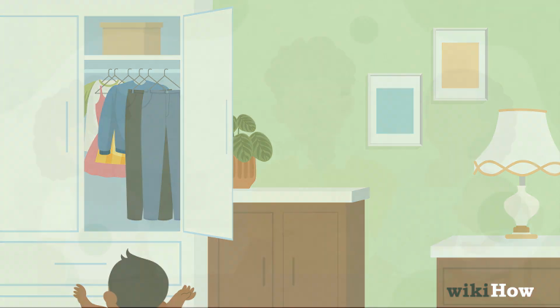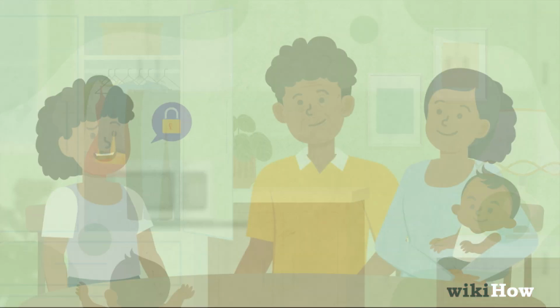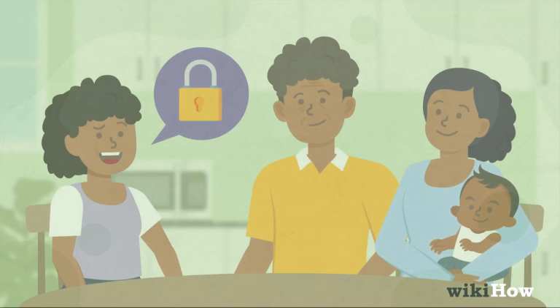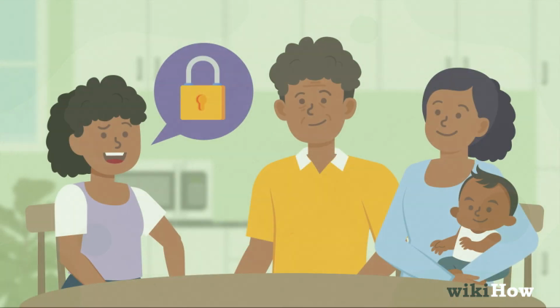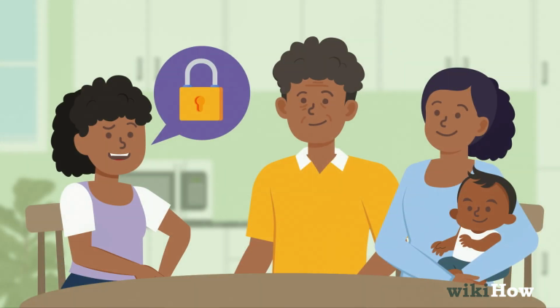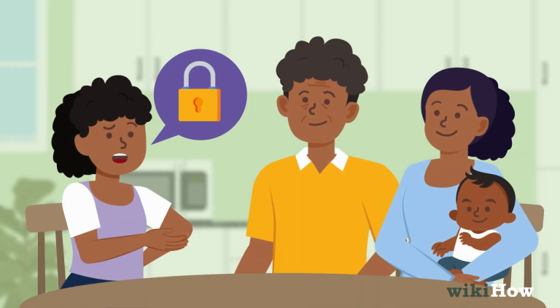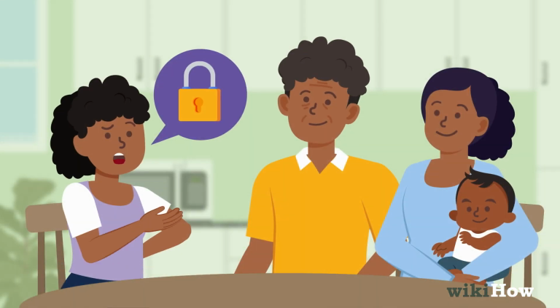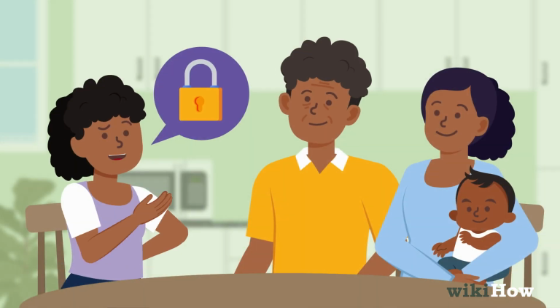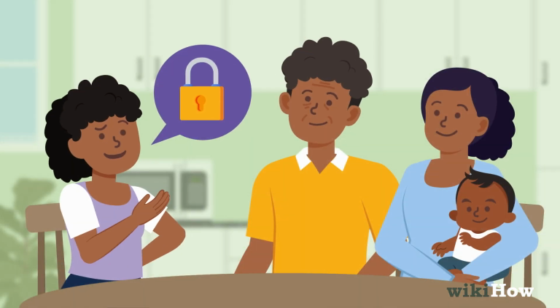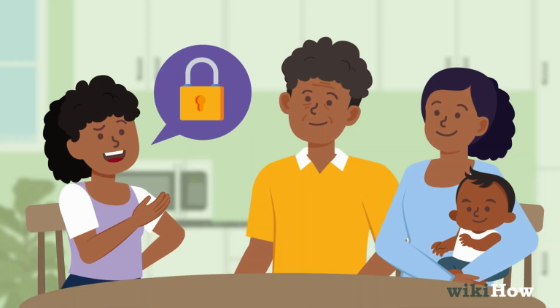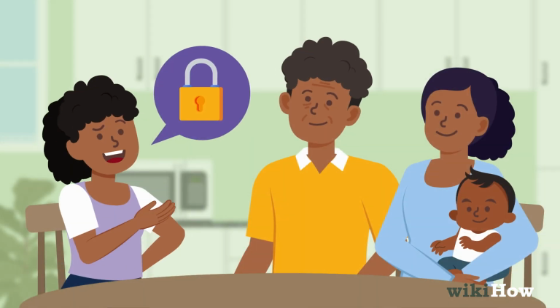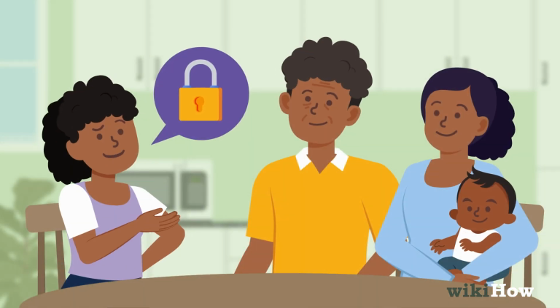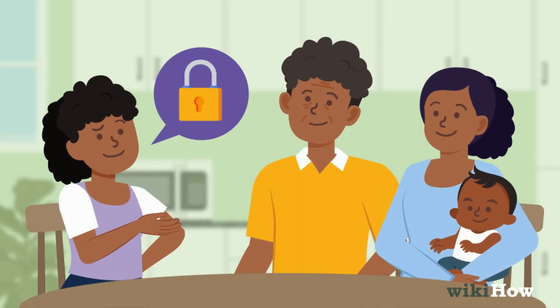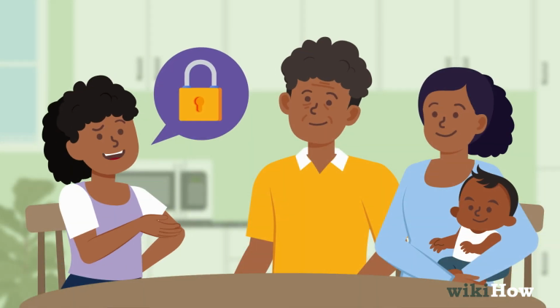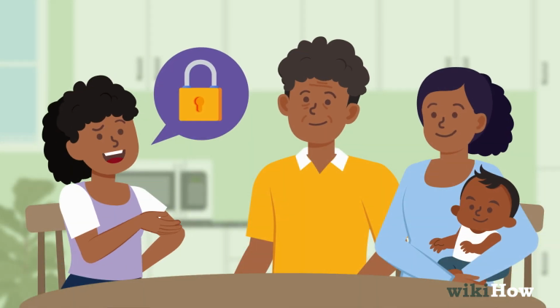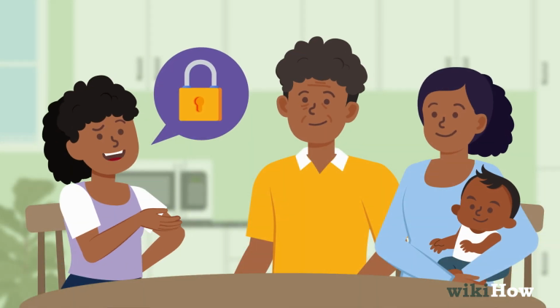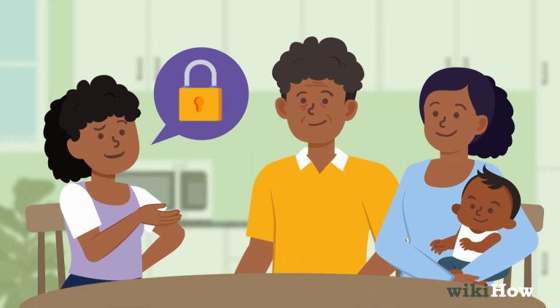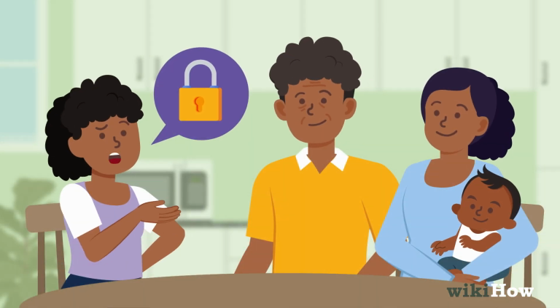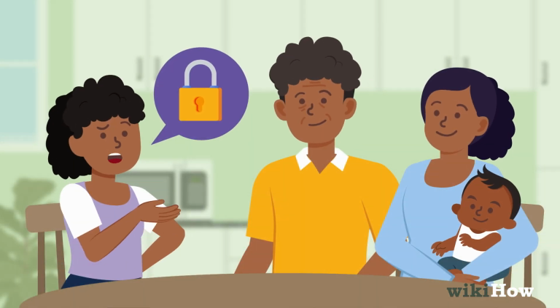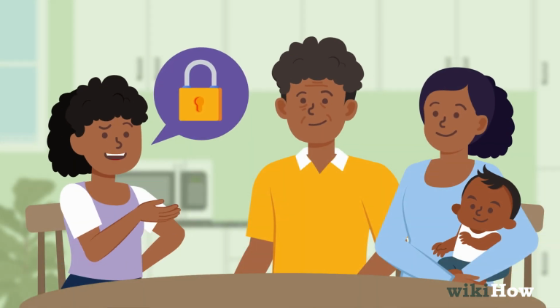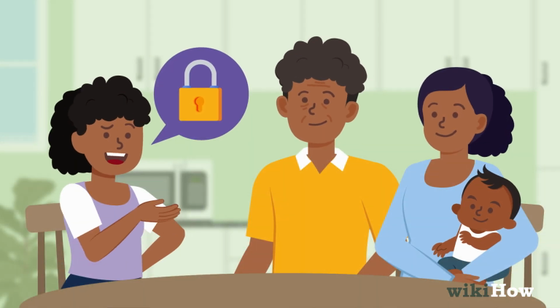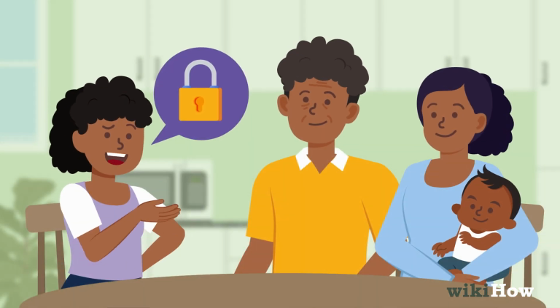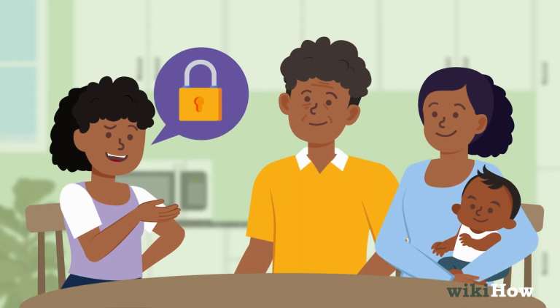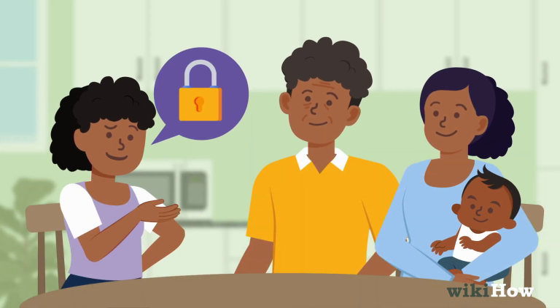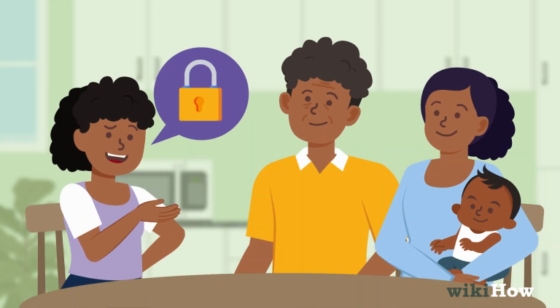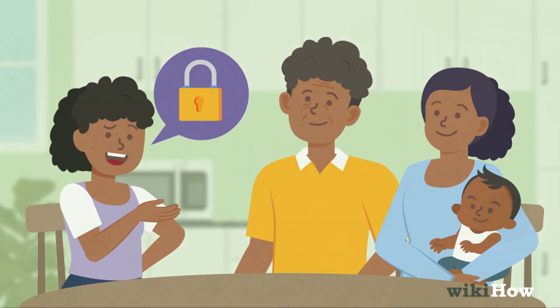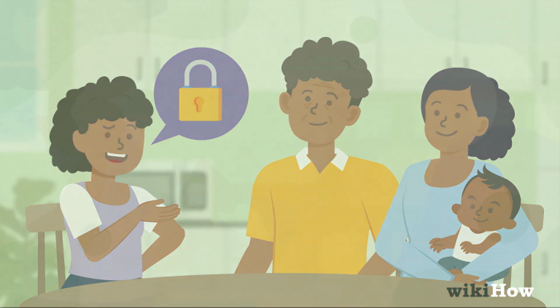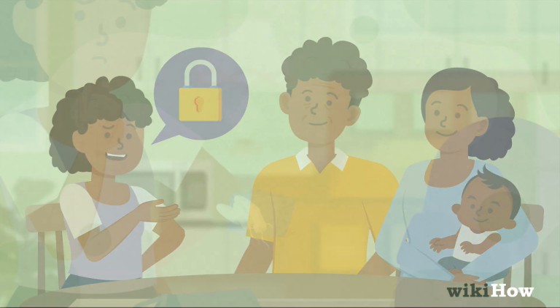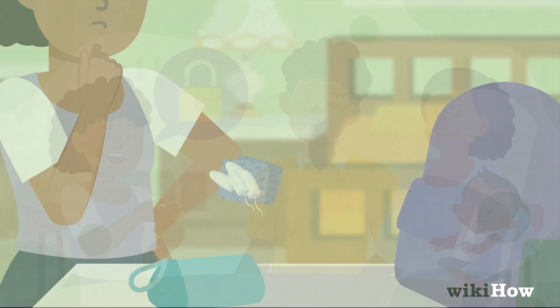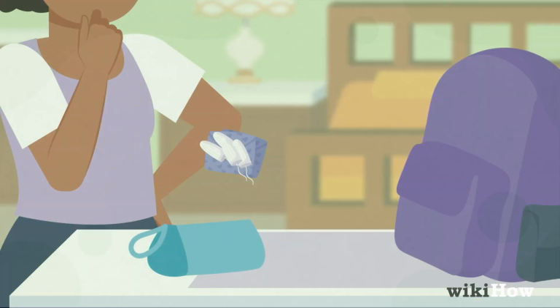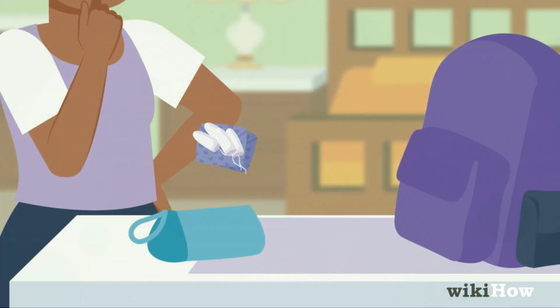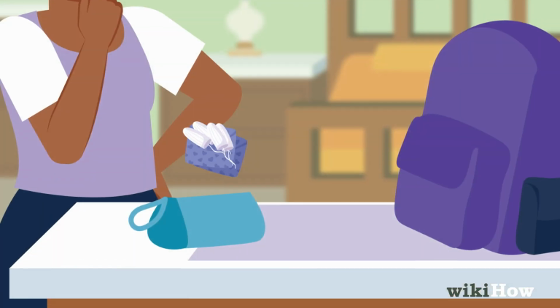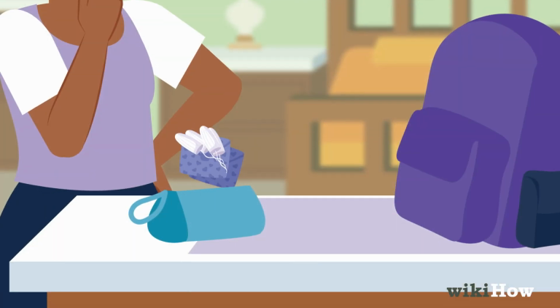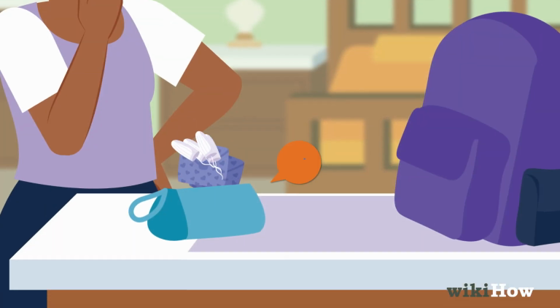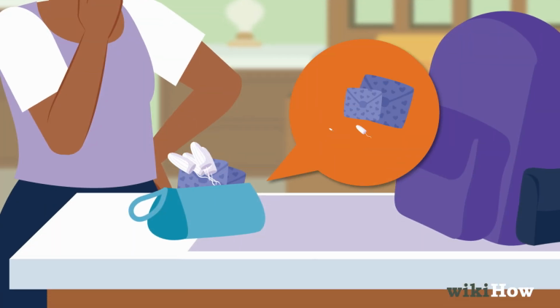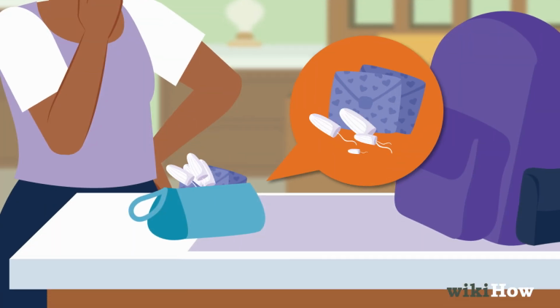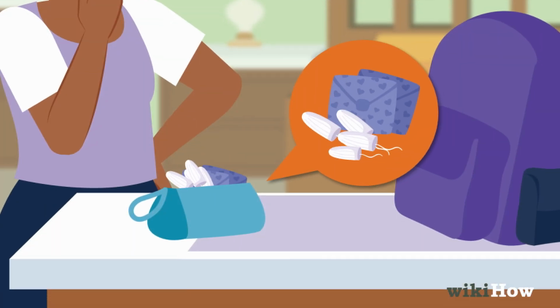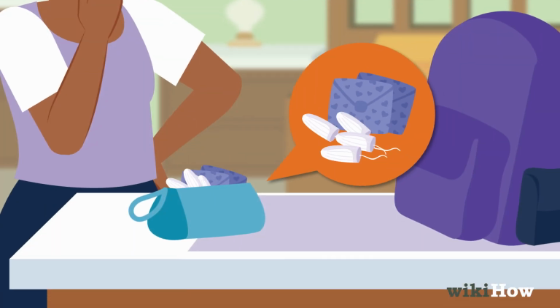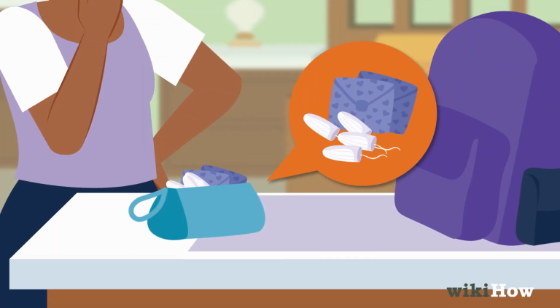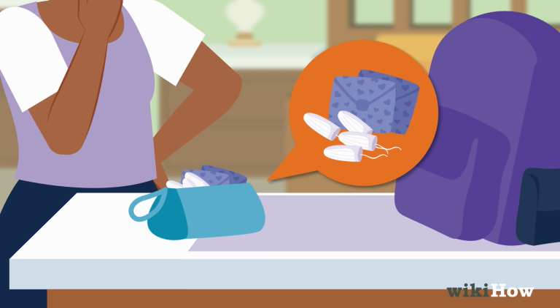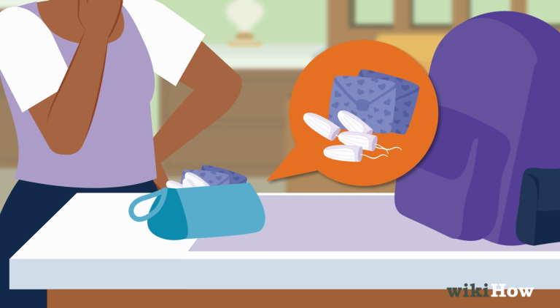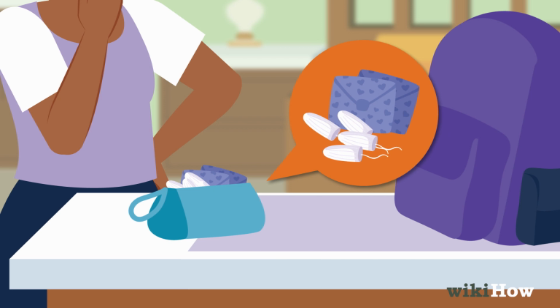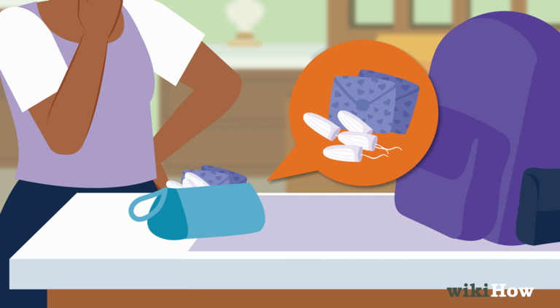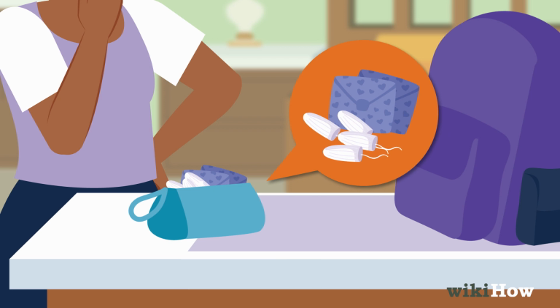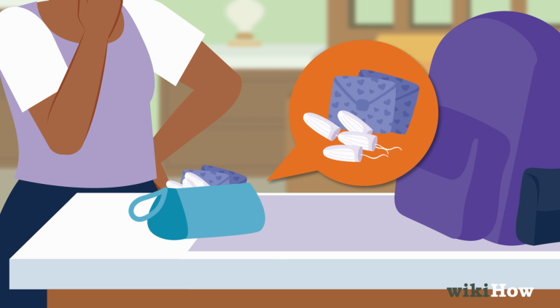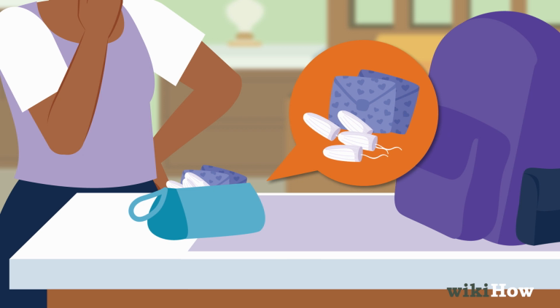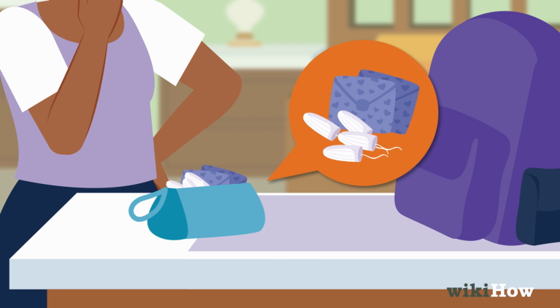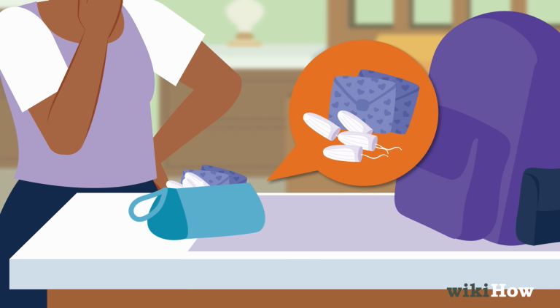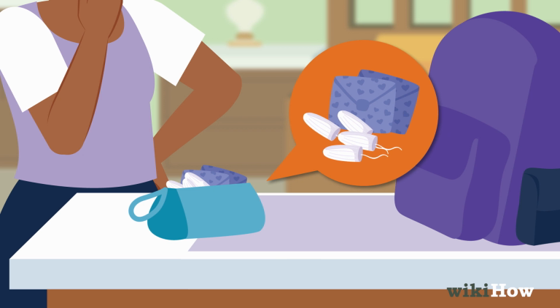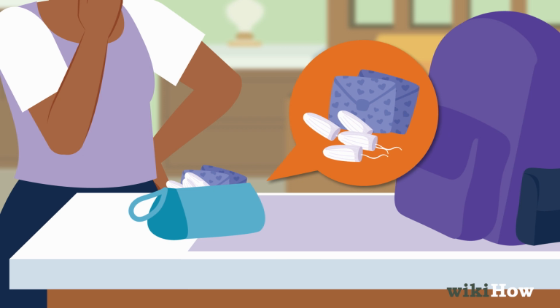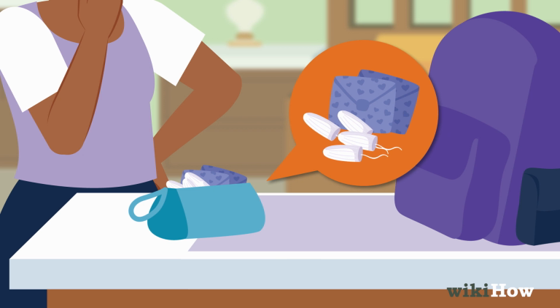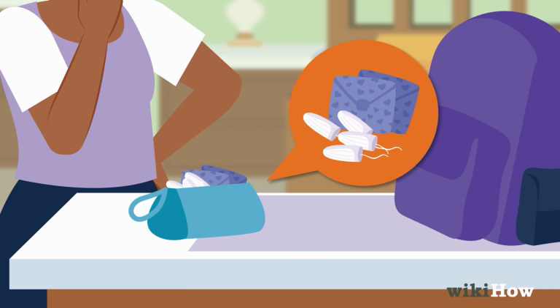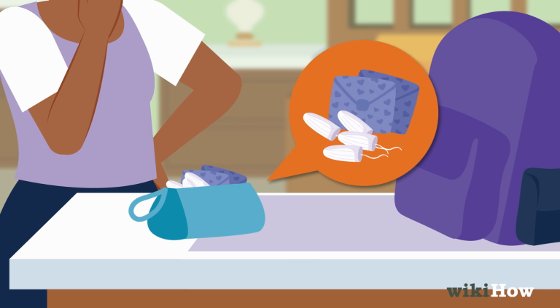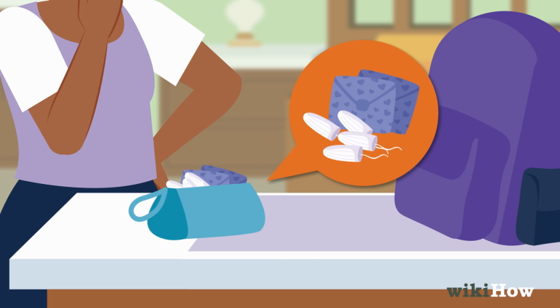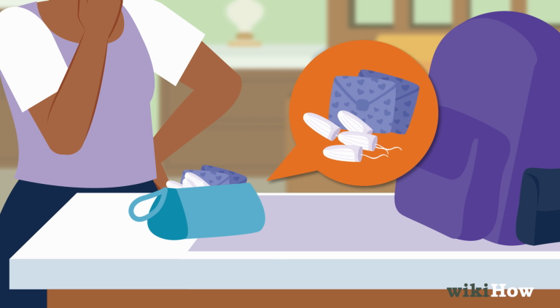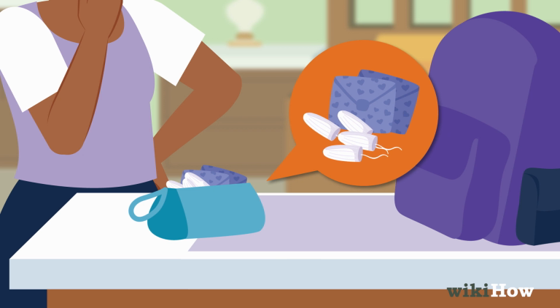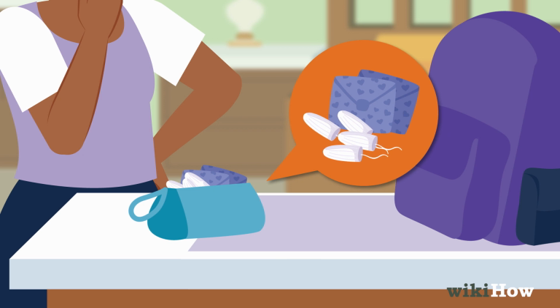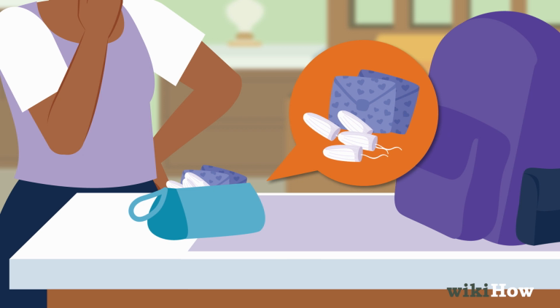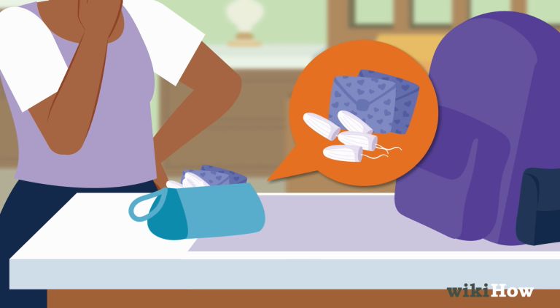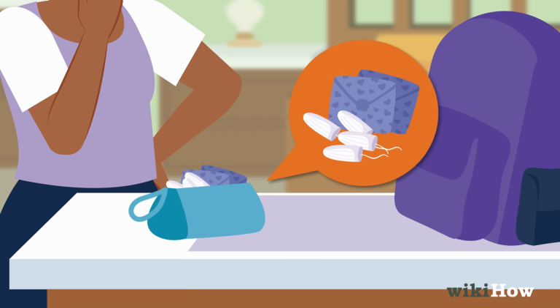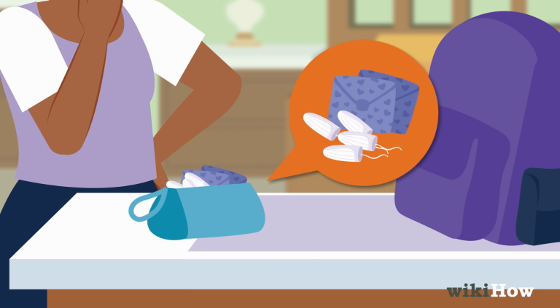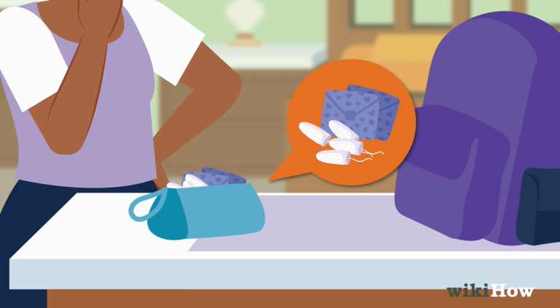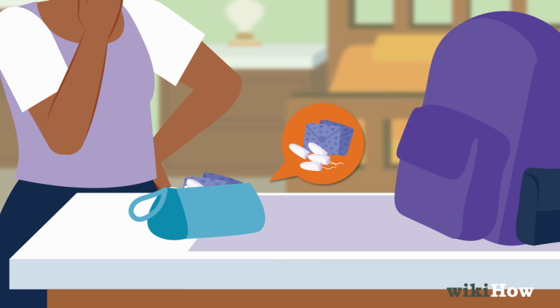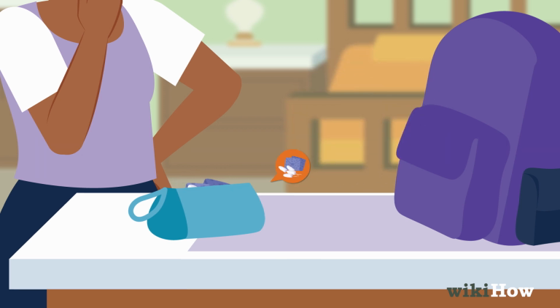Establish clear privacy rules with your family. Keep enough pads or tampons for a day in a separate pencil case or makeup bag.